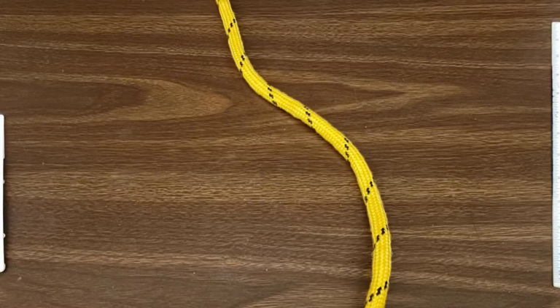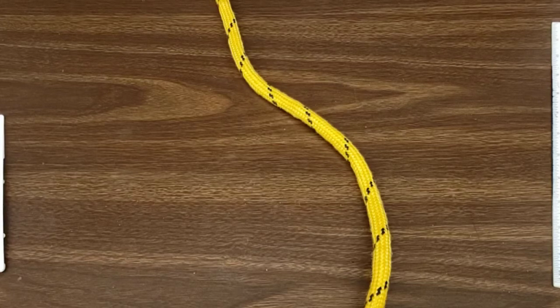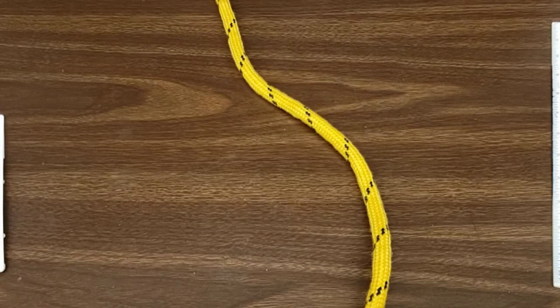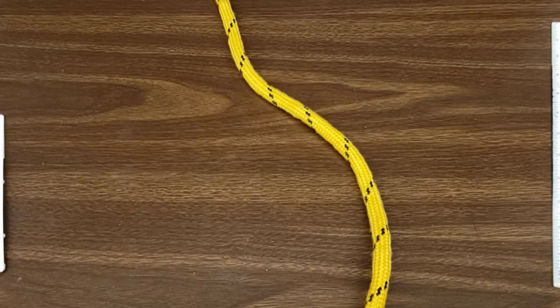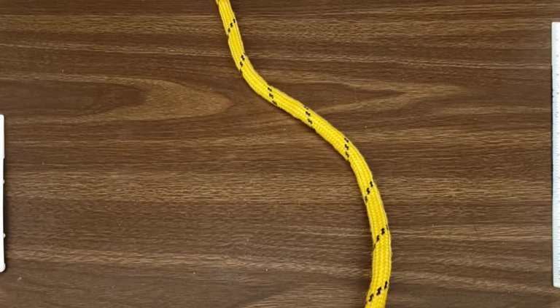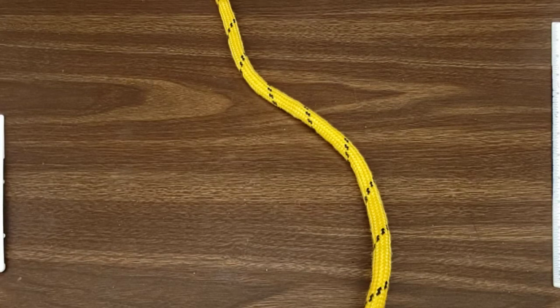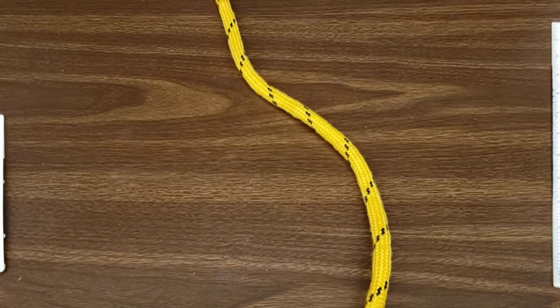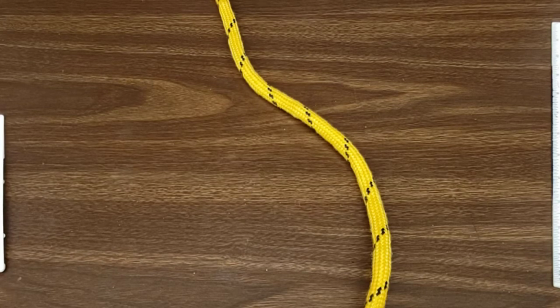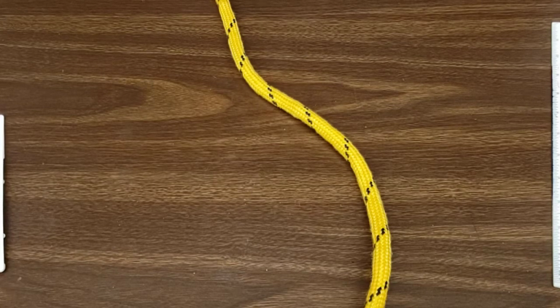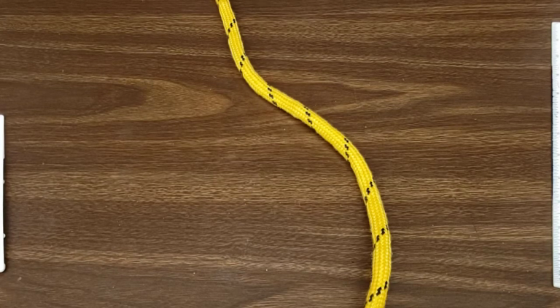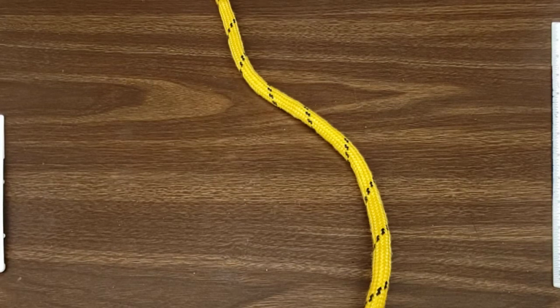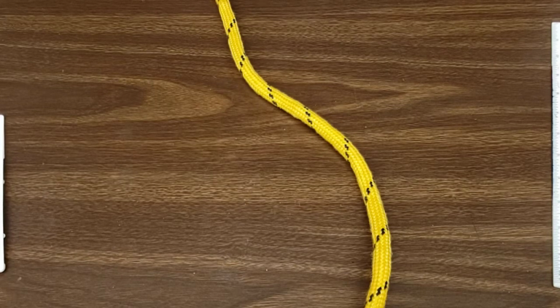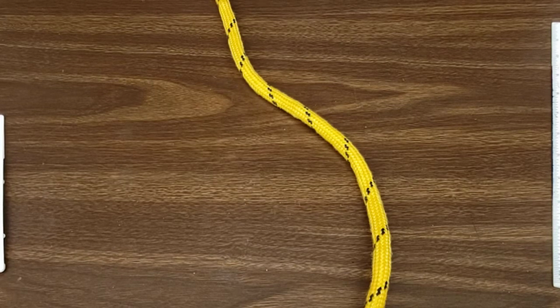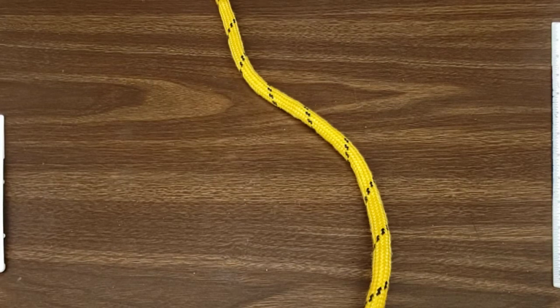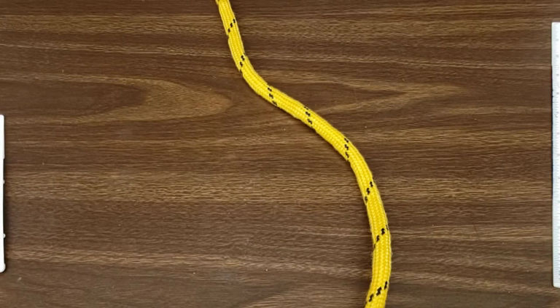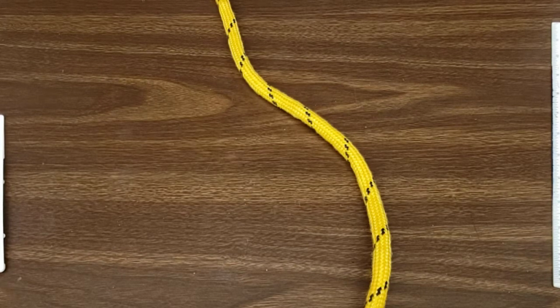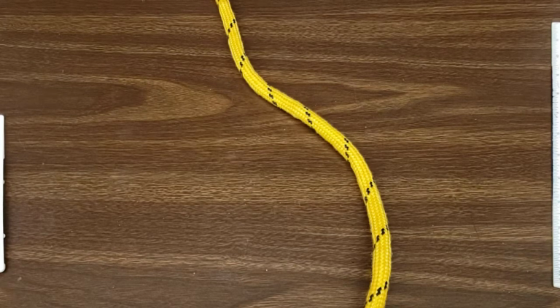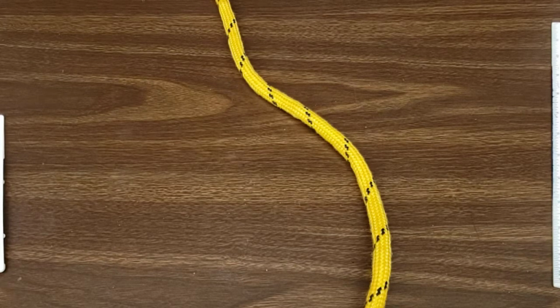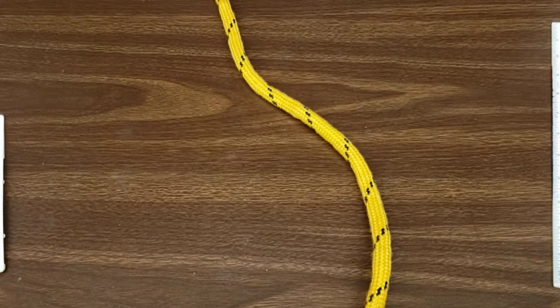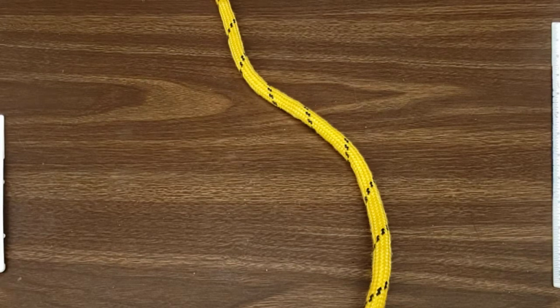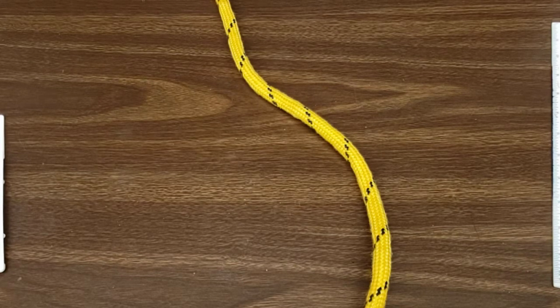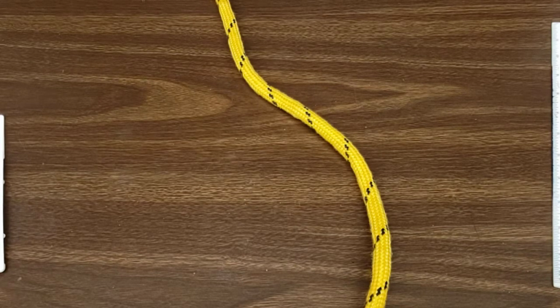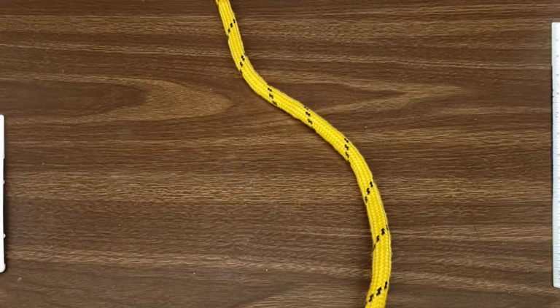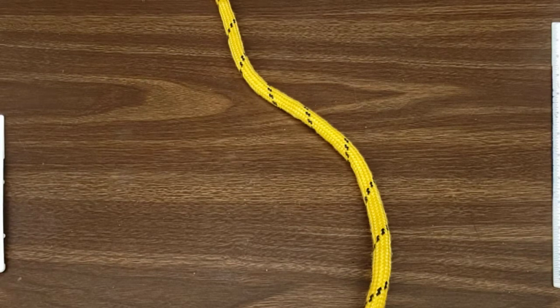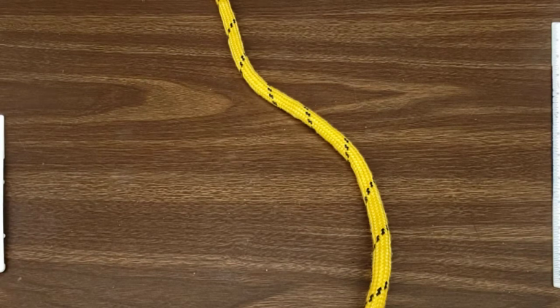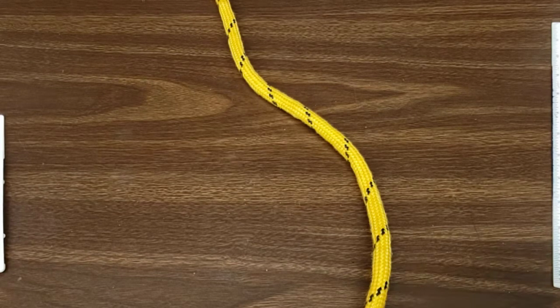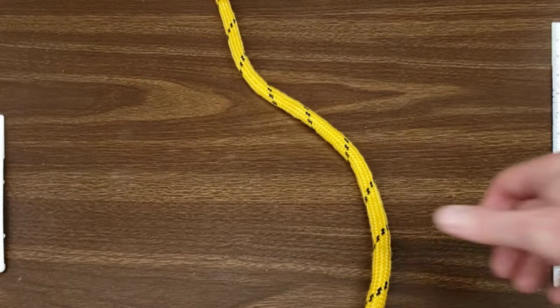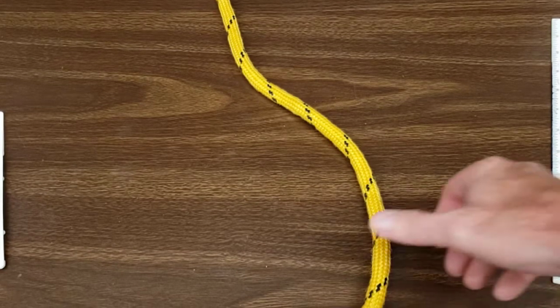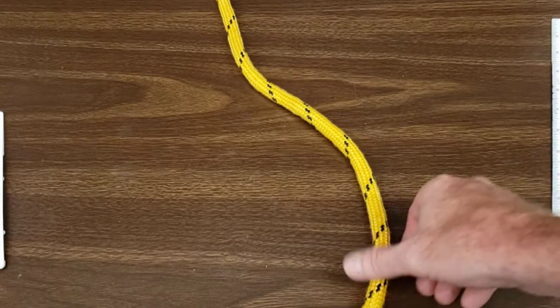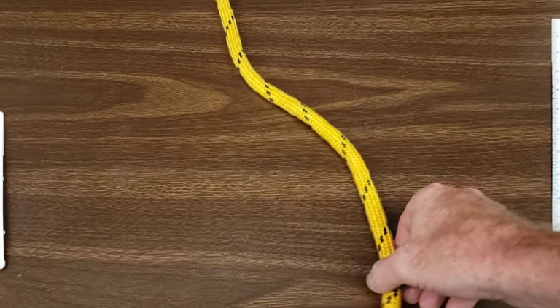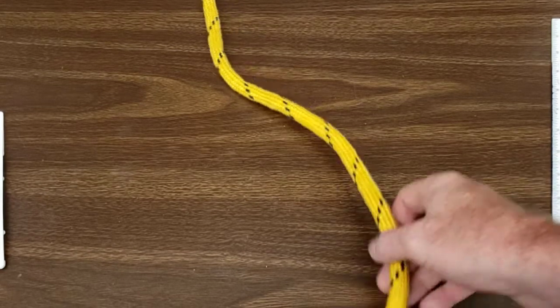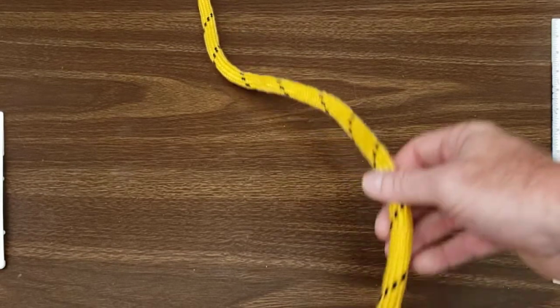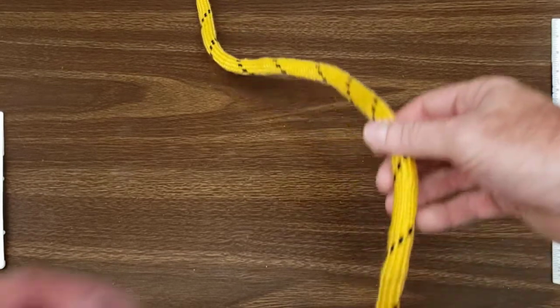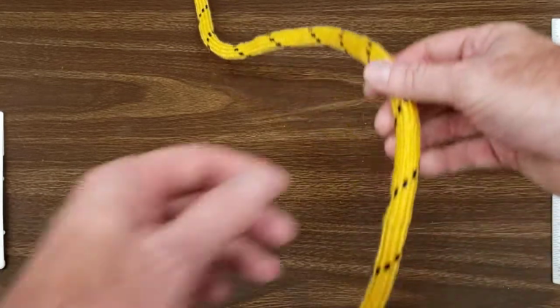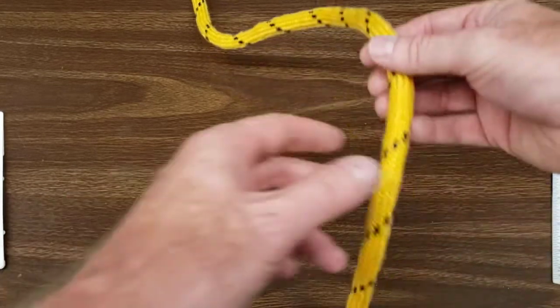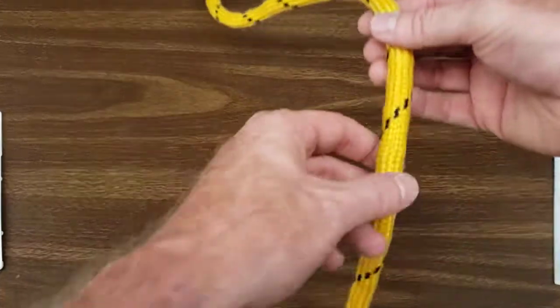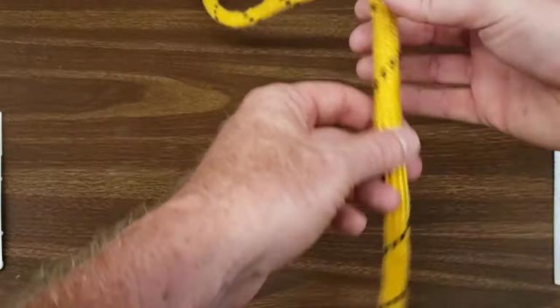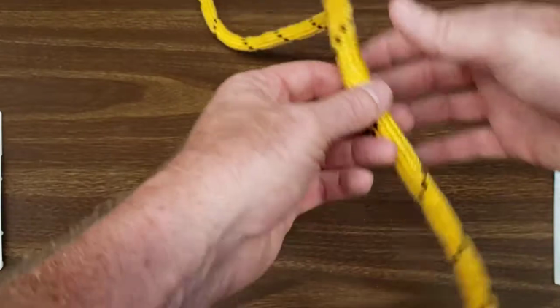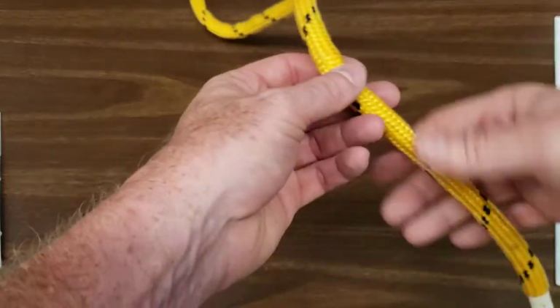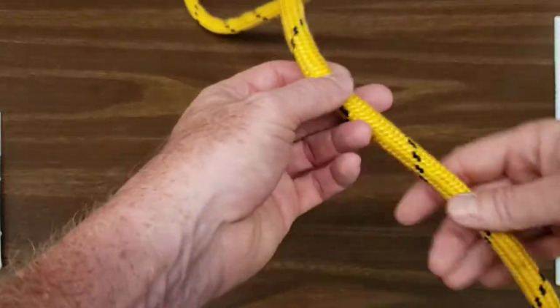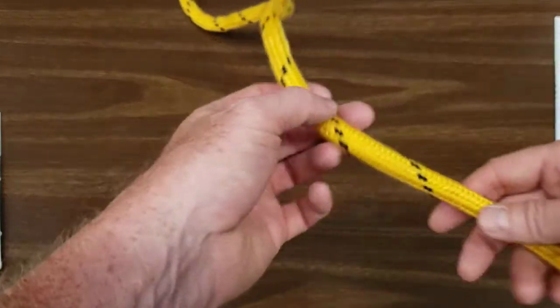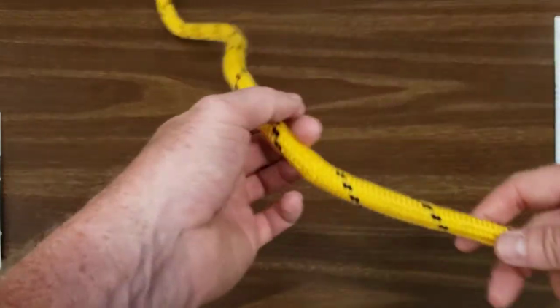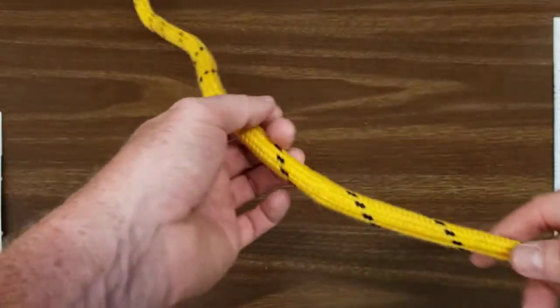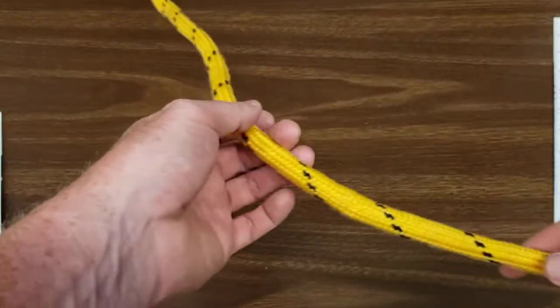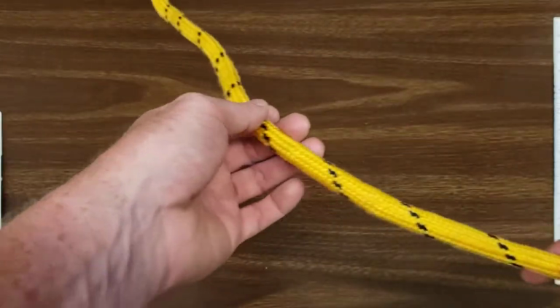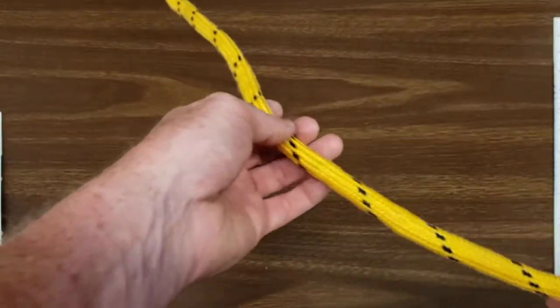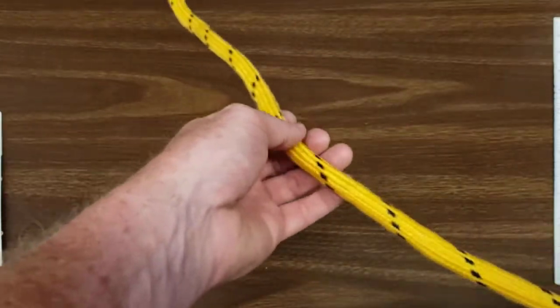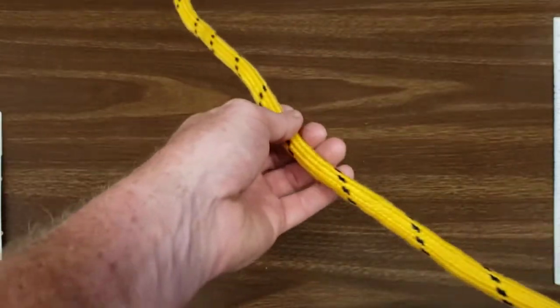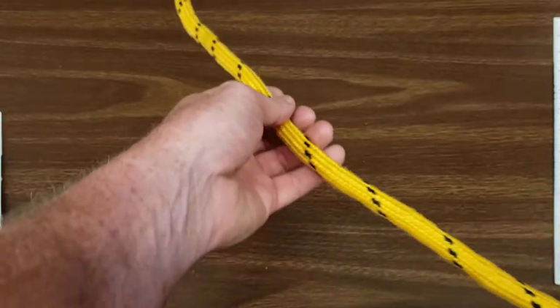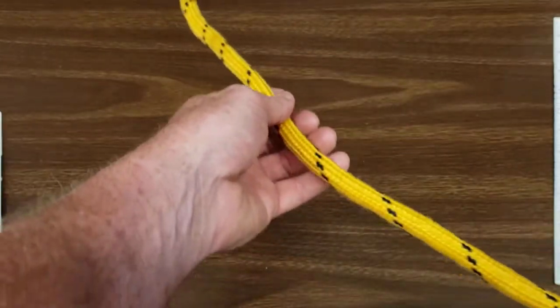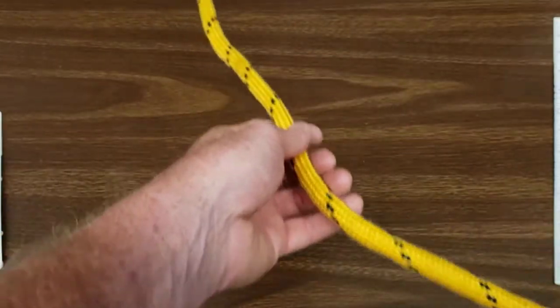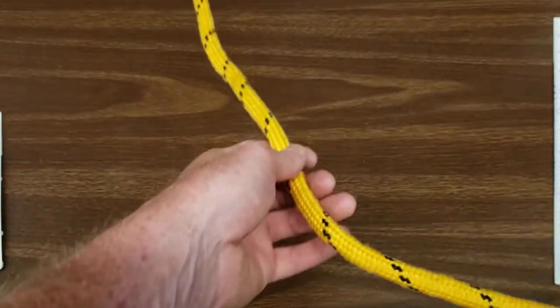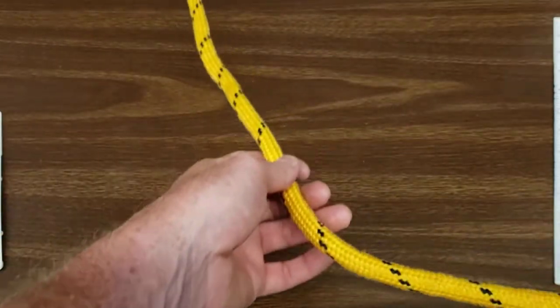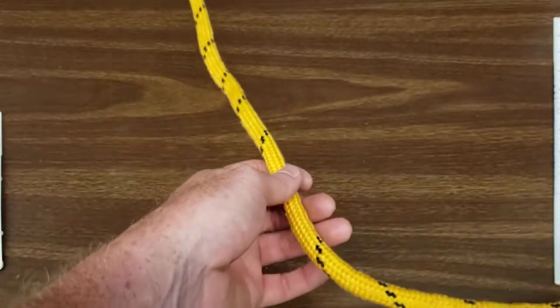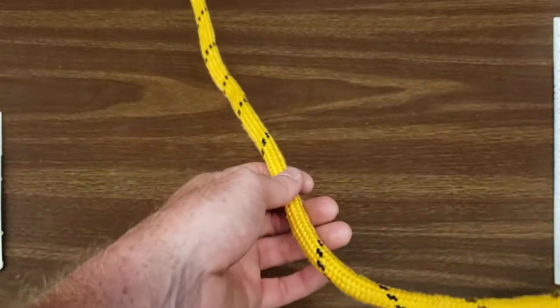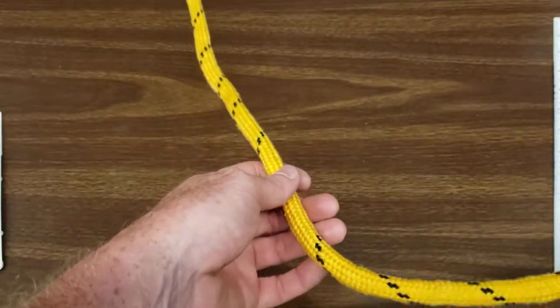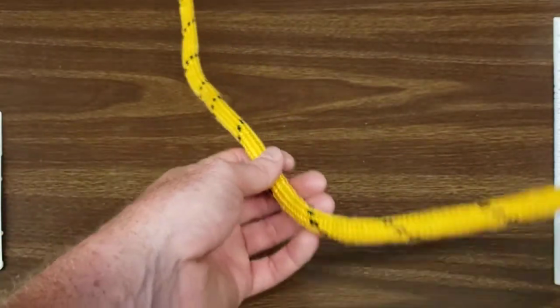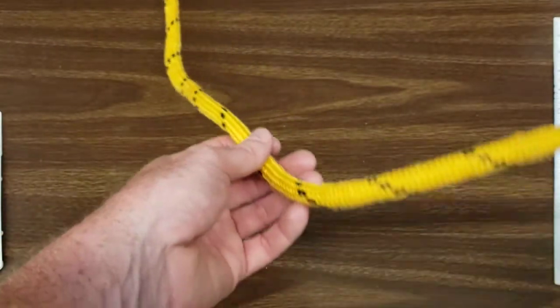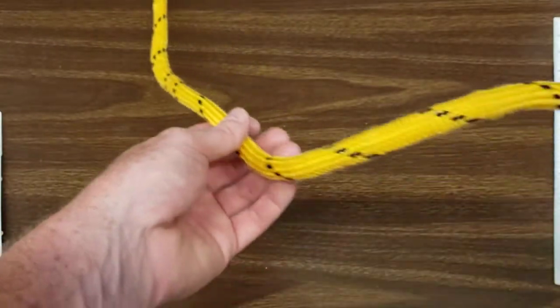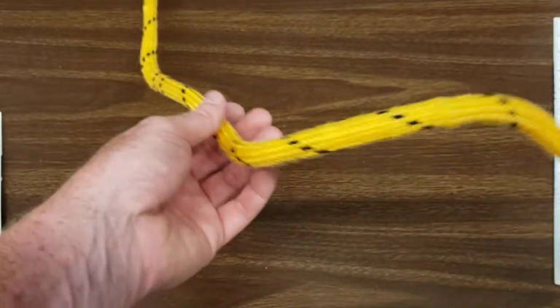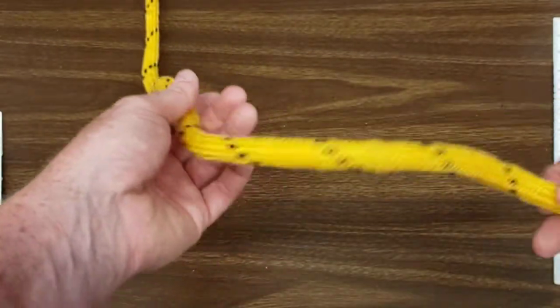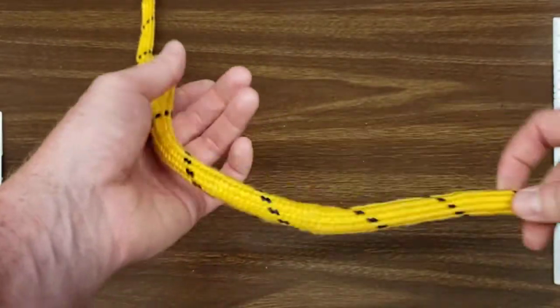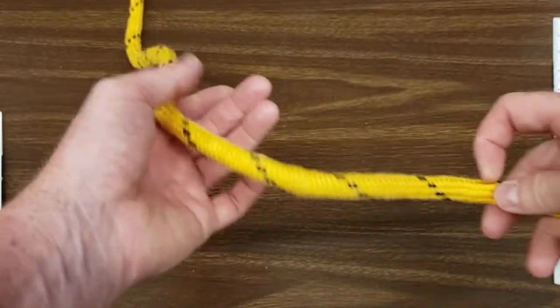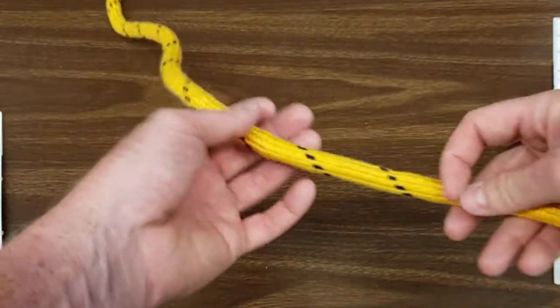This video will demonstrate how to properly tie a bowline knot. The bowline knot is used for tying a loop at the end of a rope.